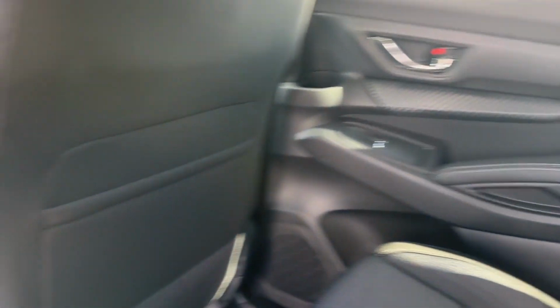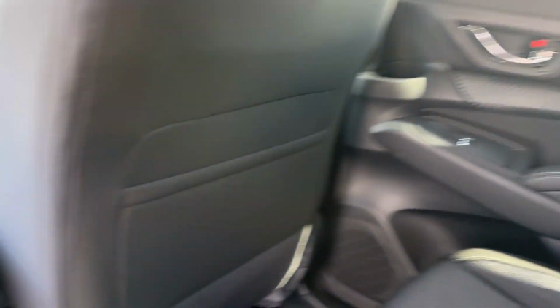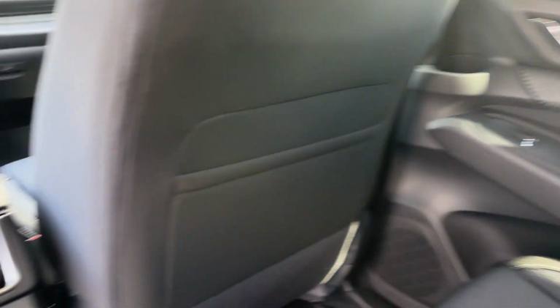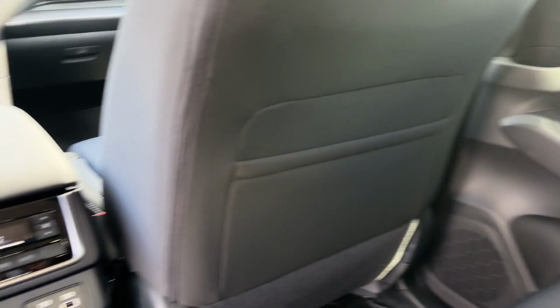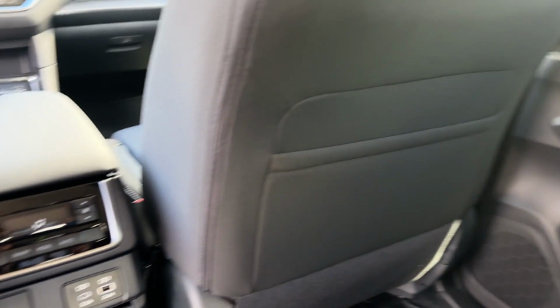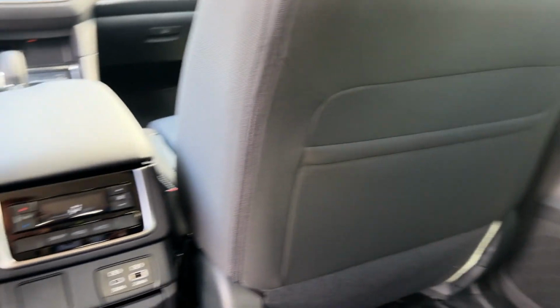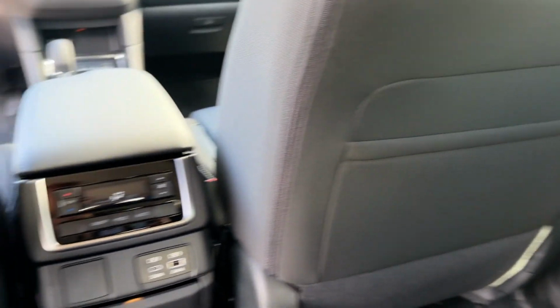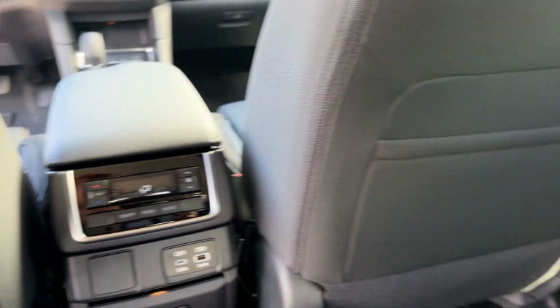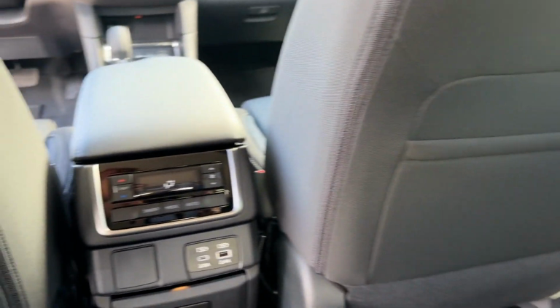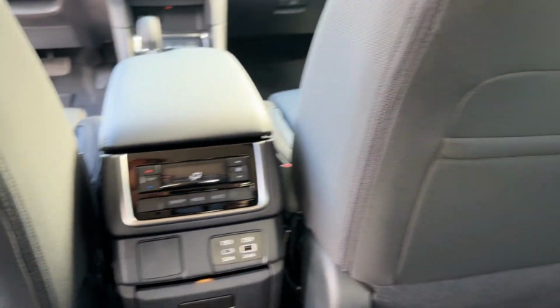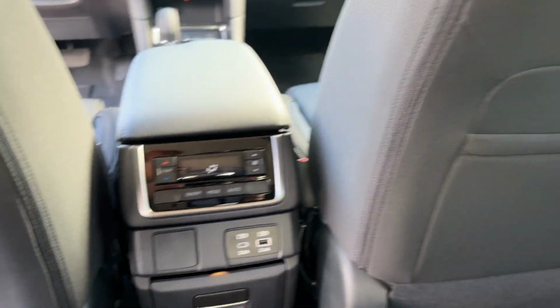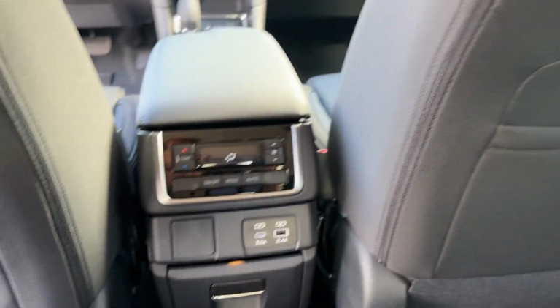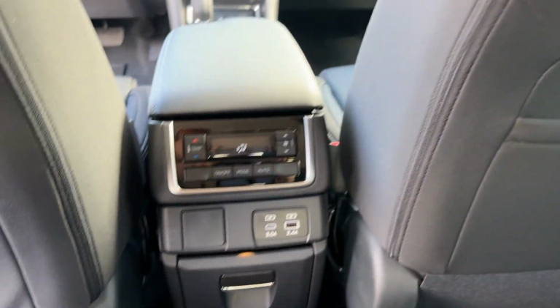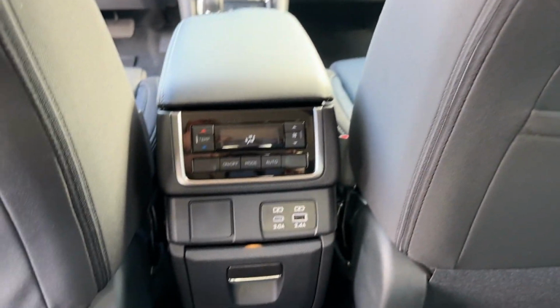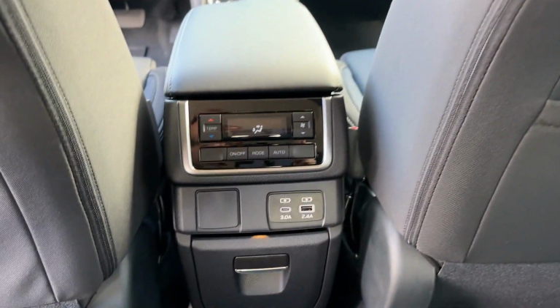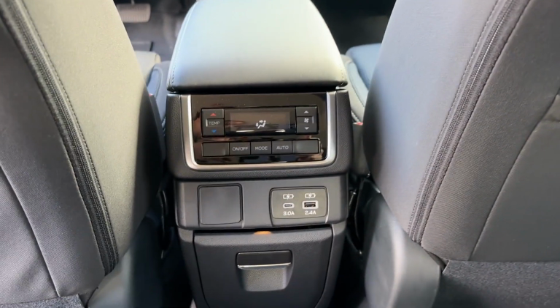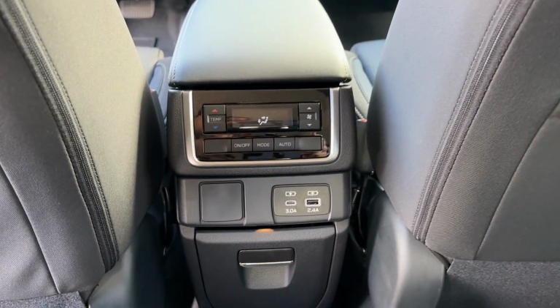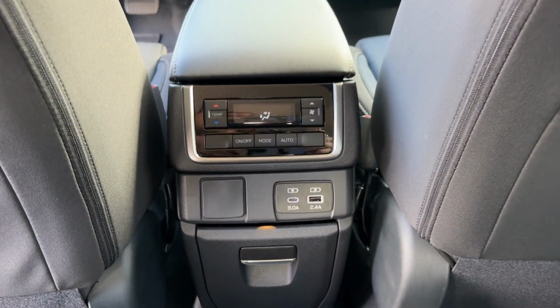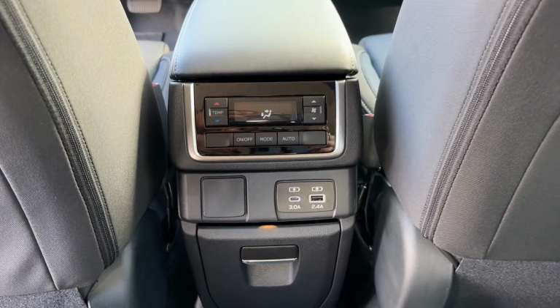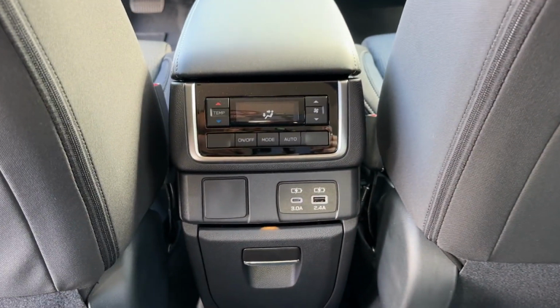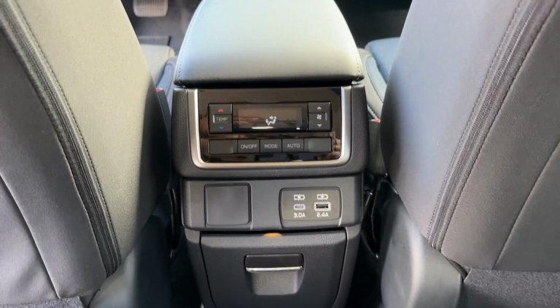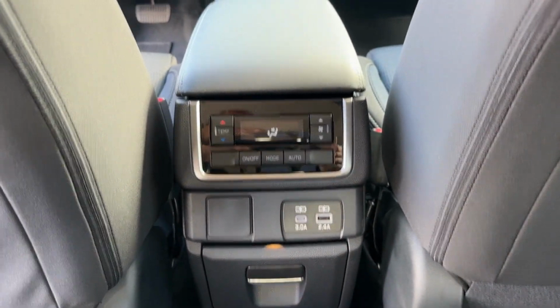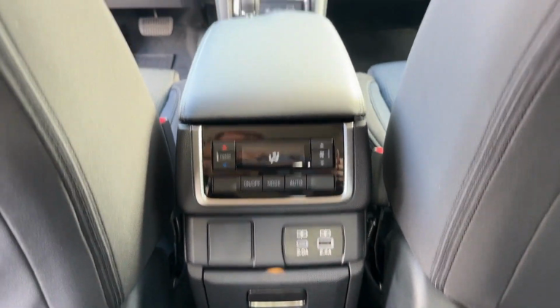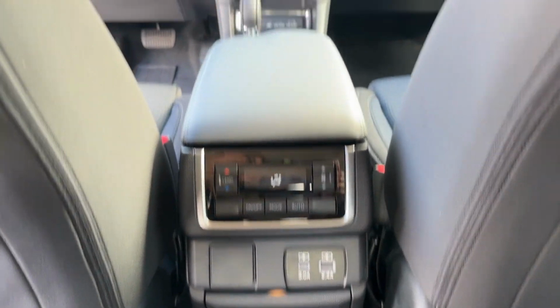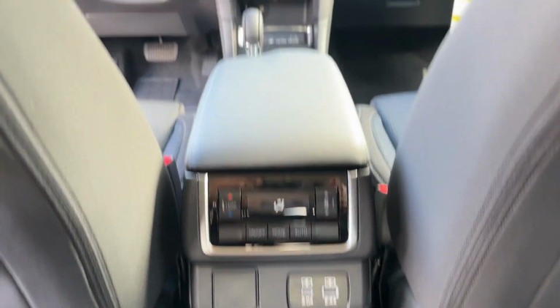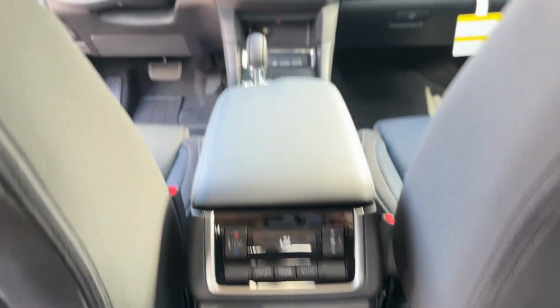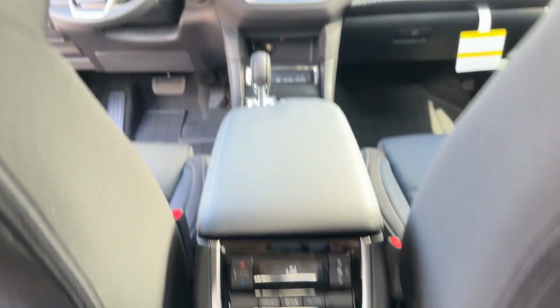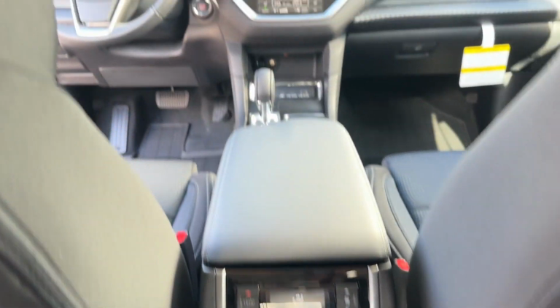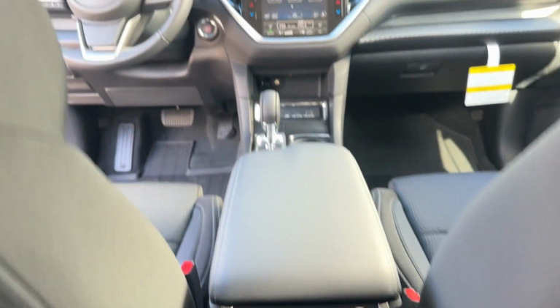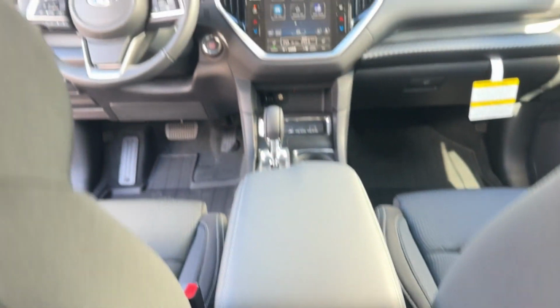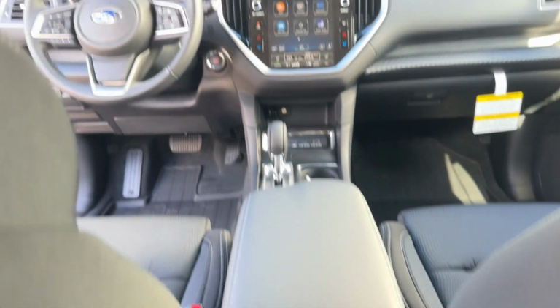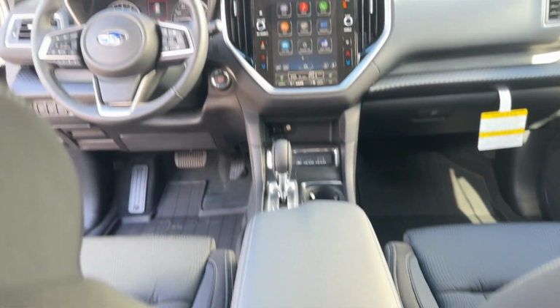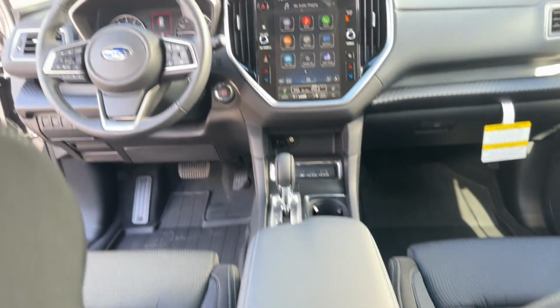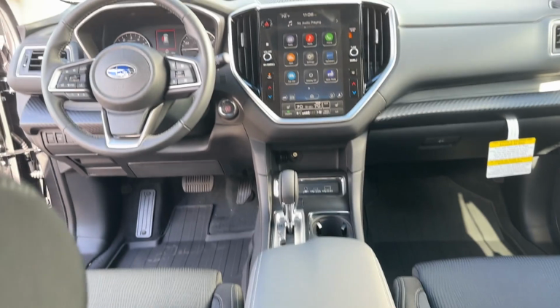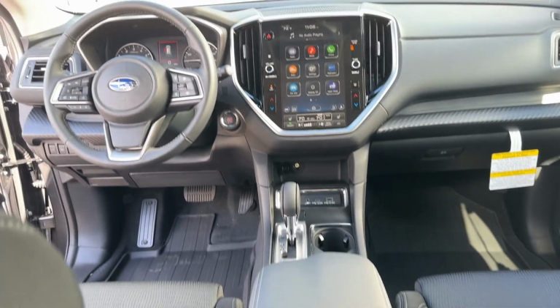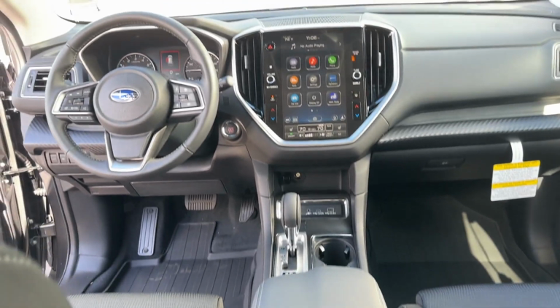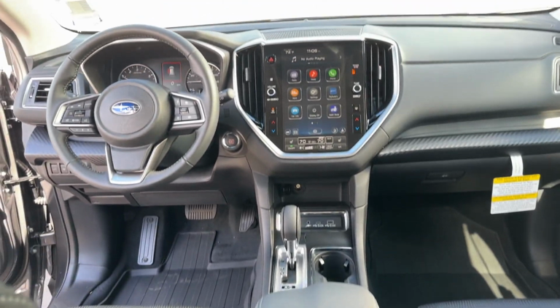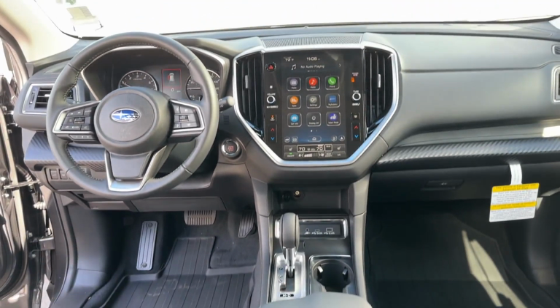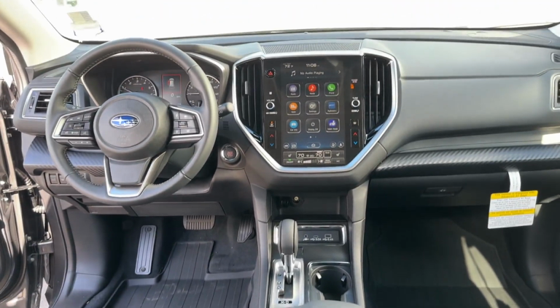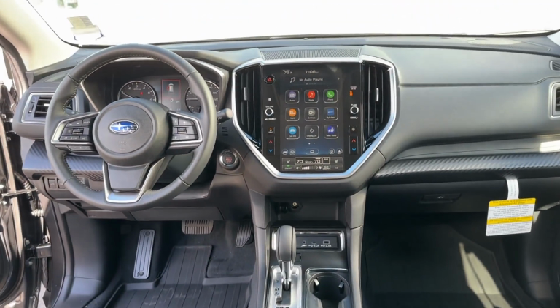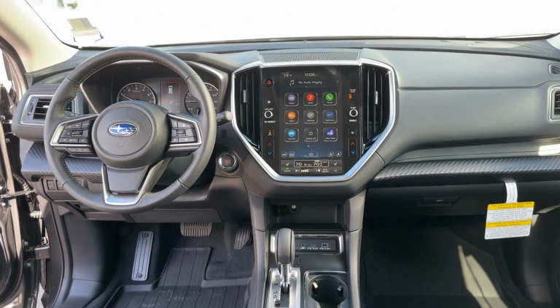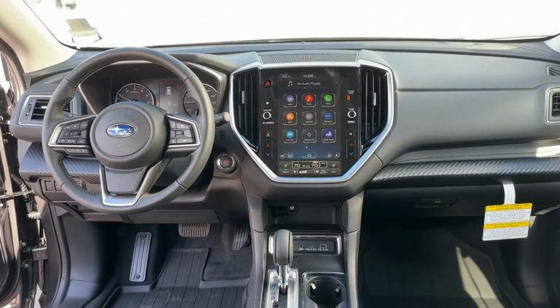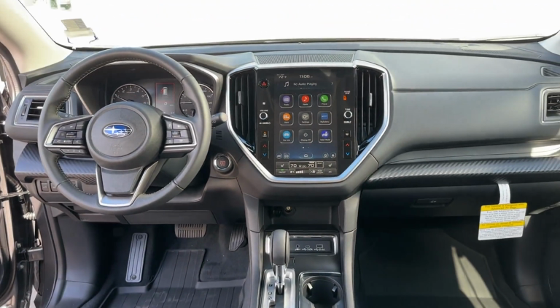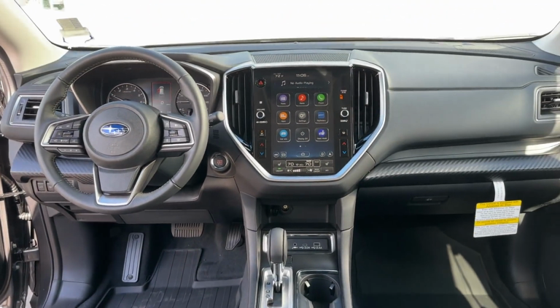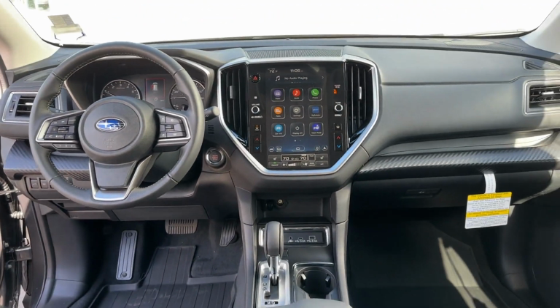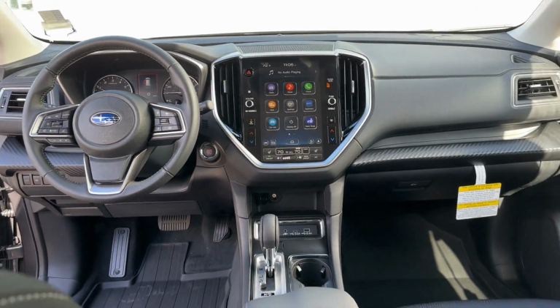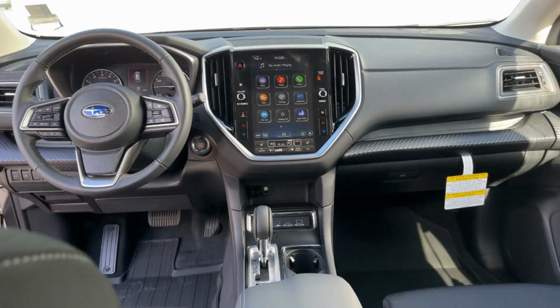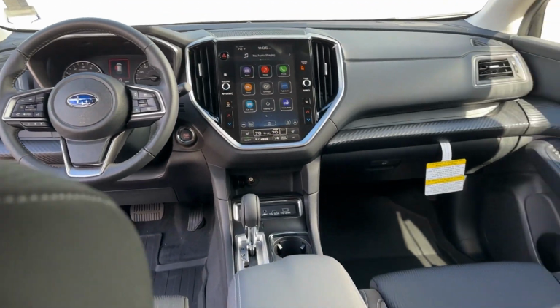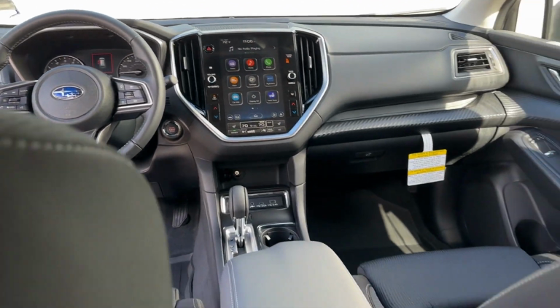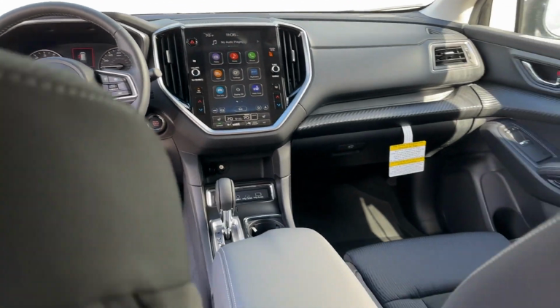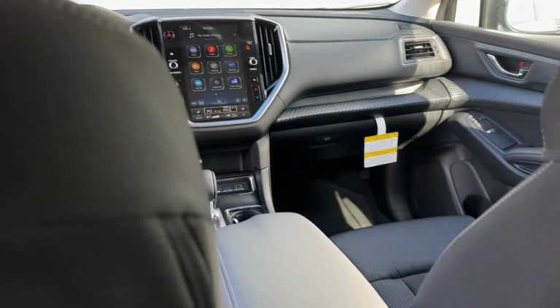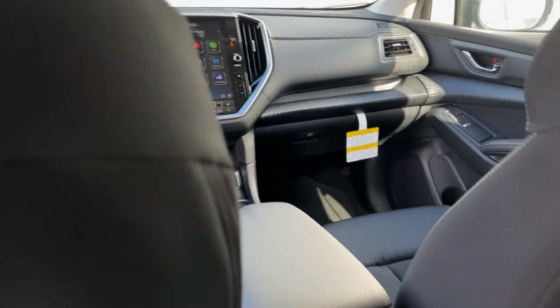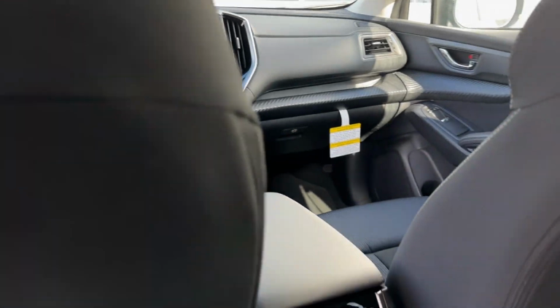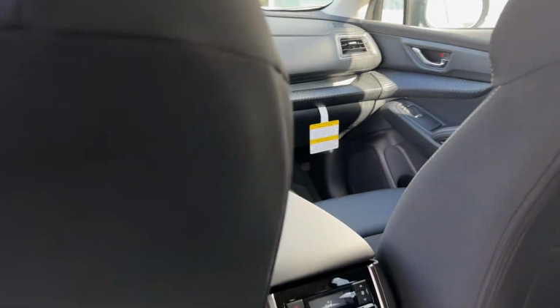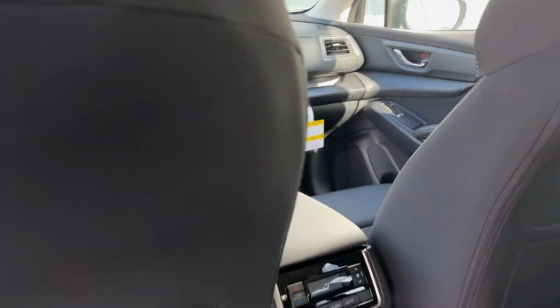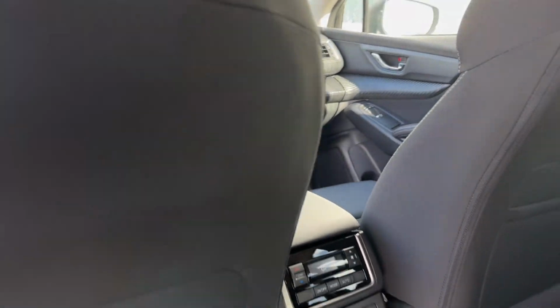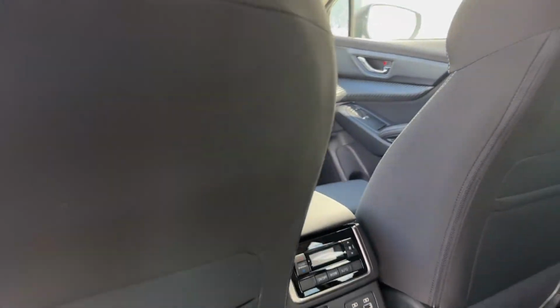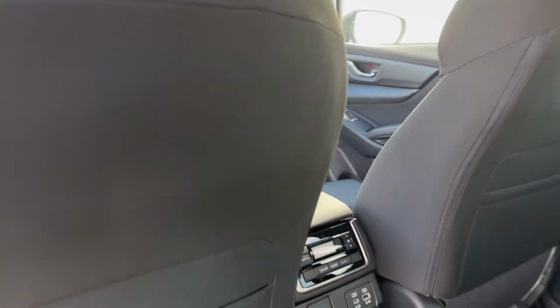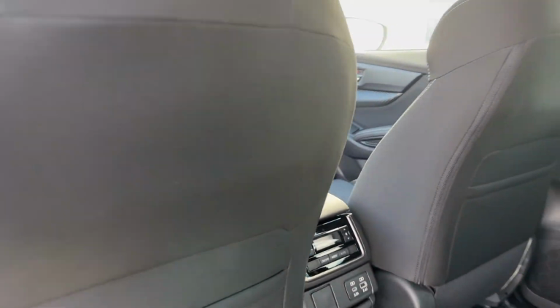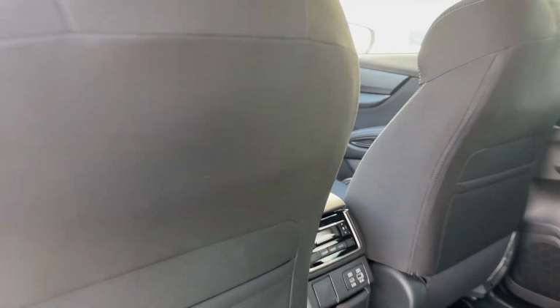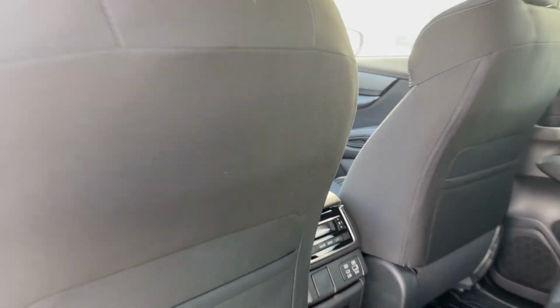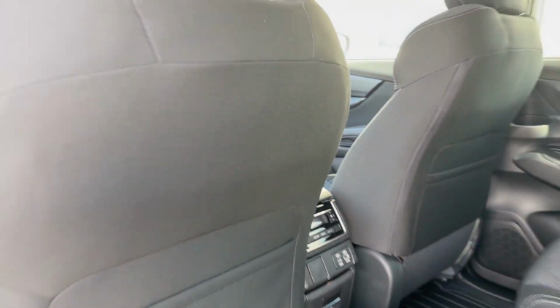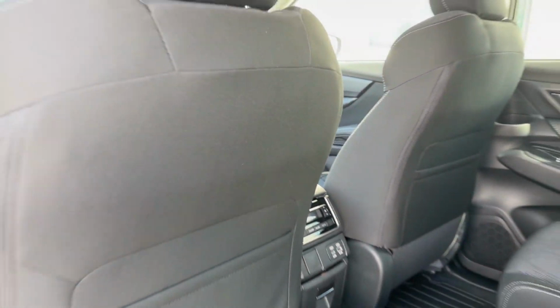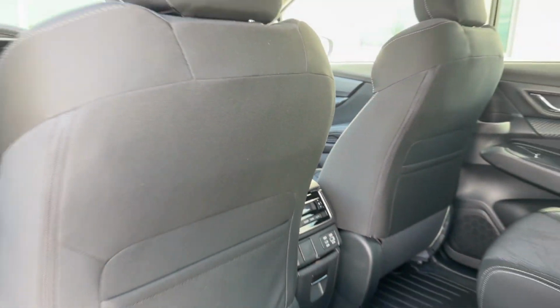Third-row seating. Heated side-view mirrors. Back-up camera. Tinted windows. Rear air conditioning.